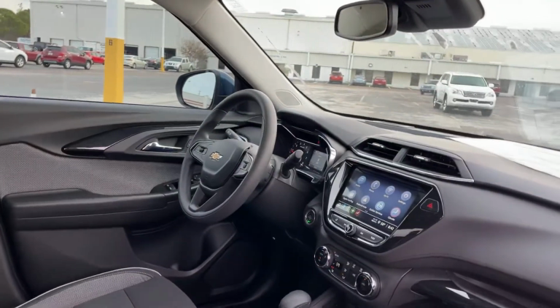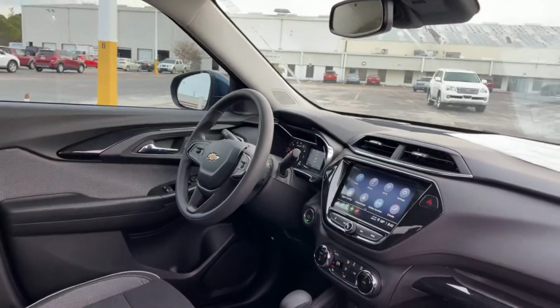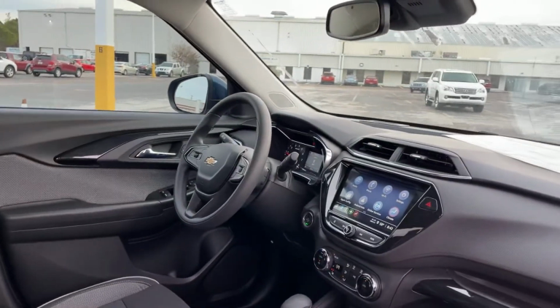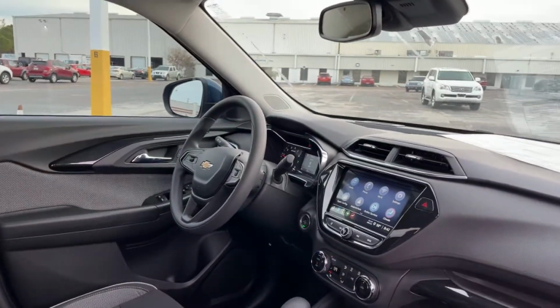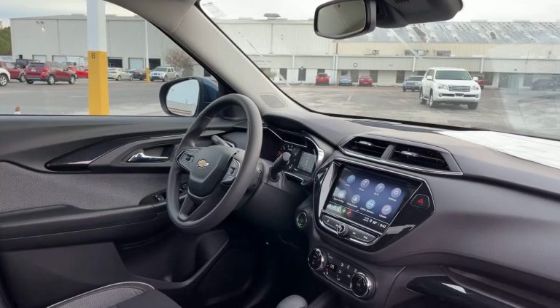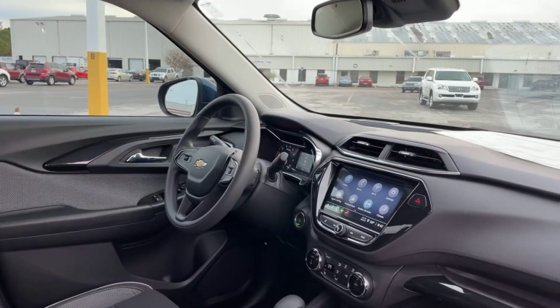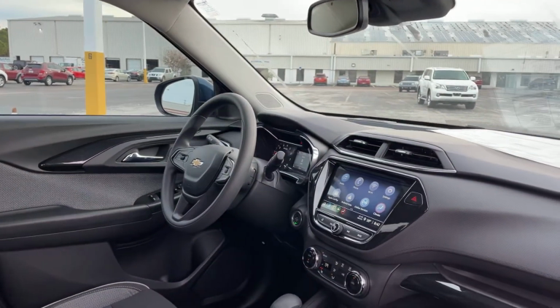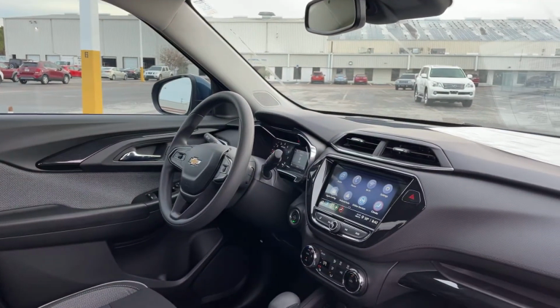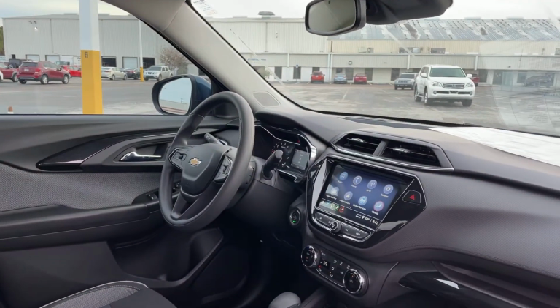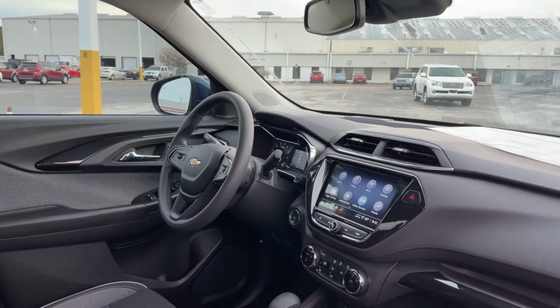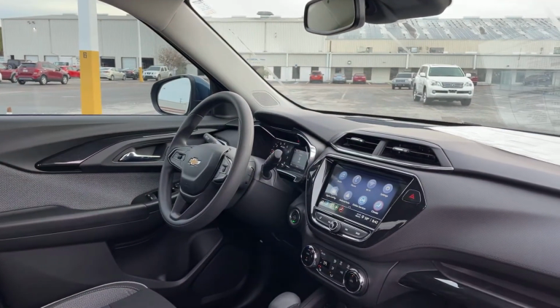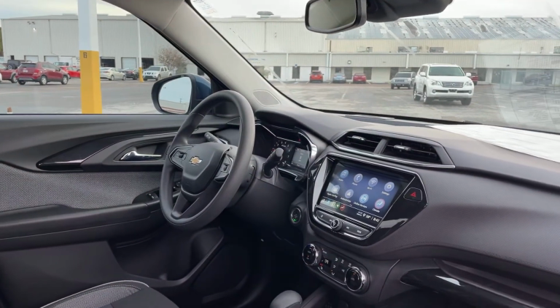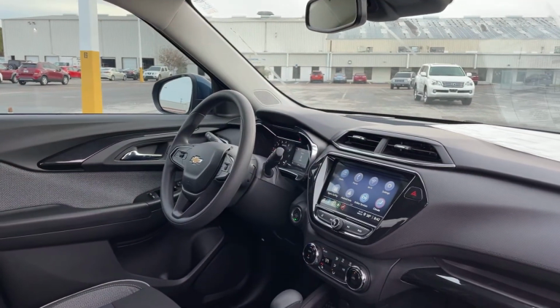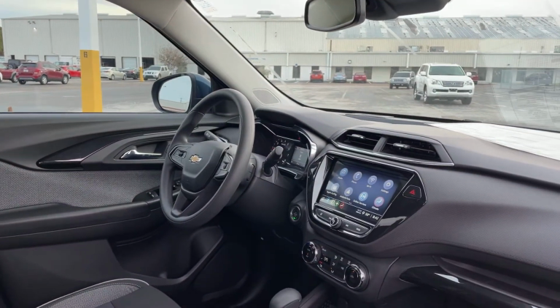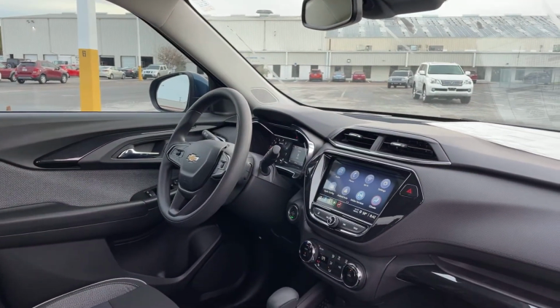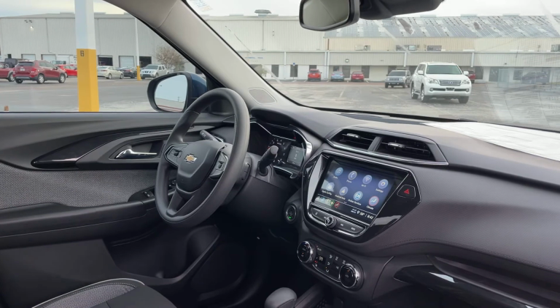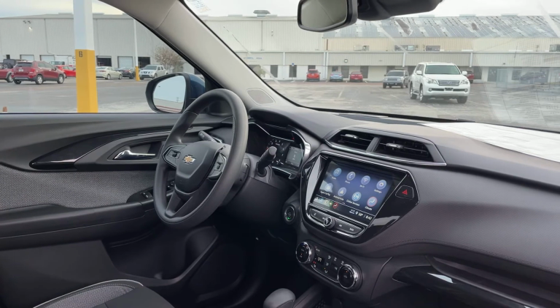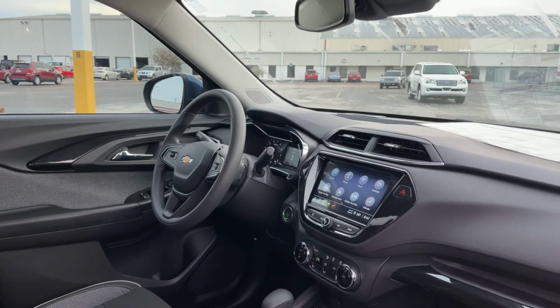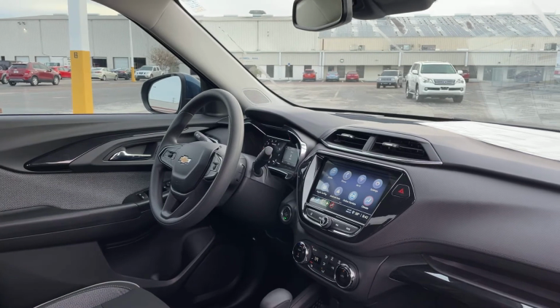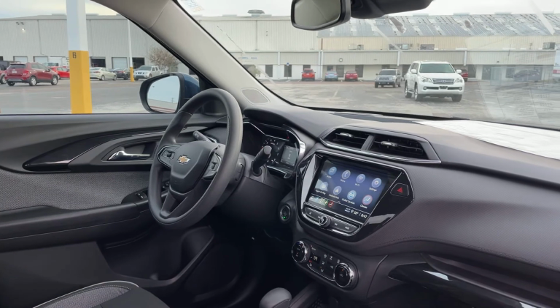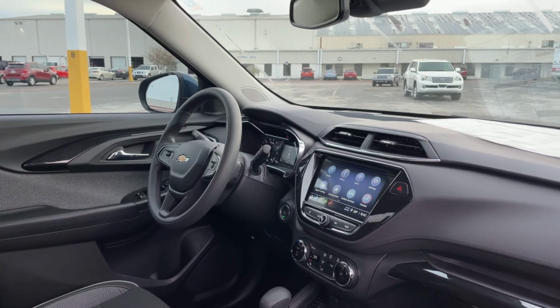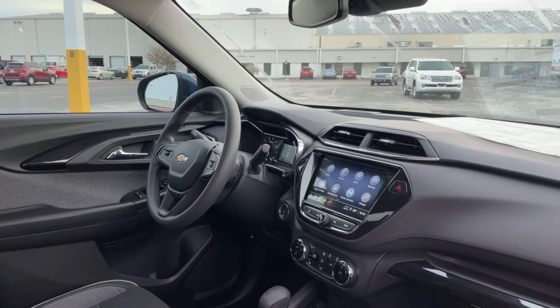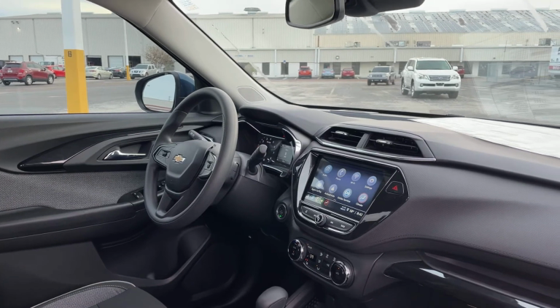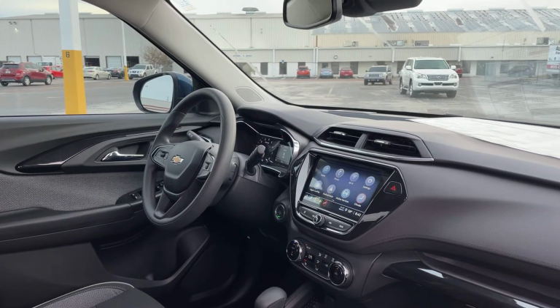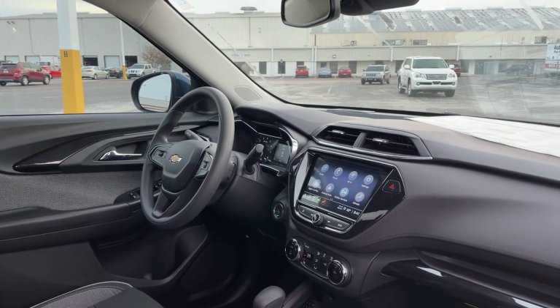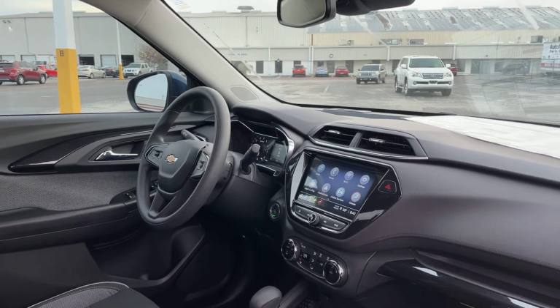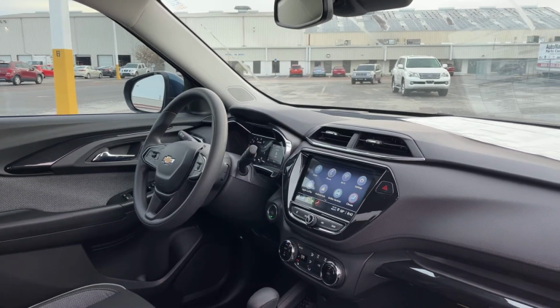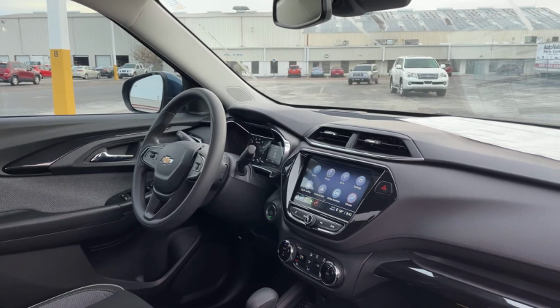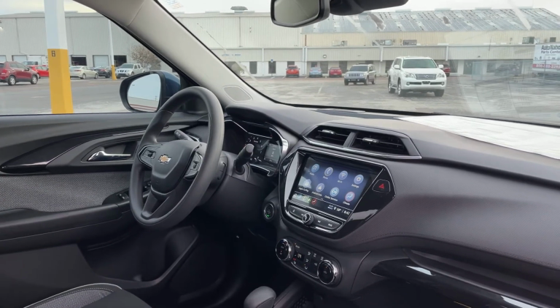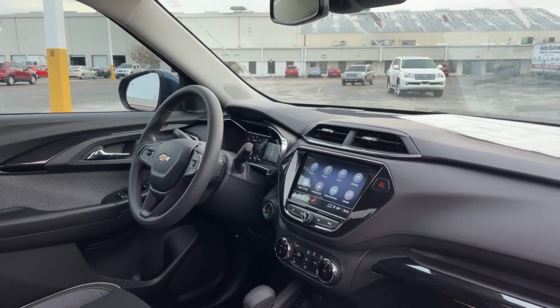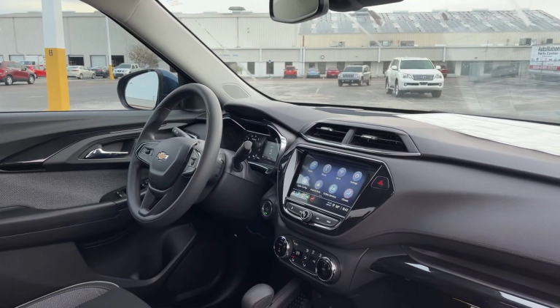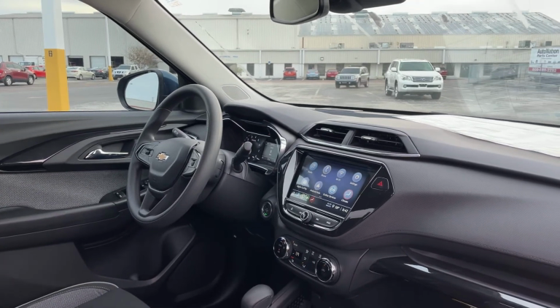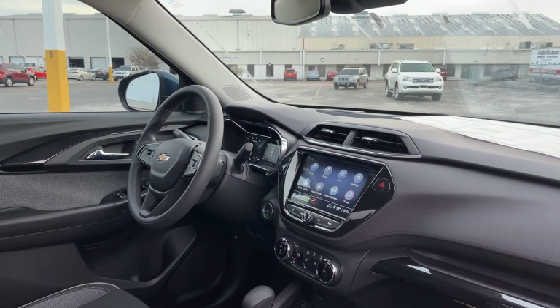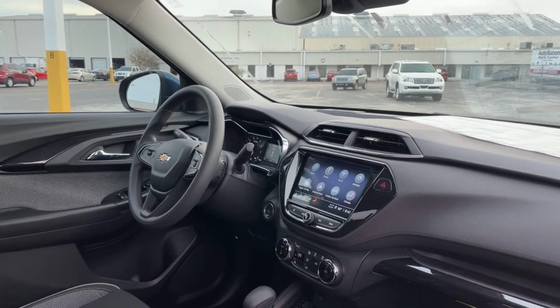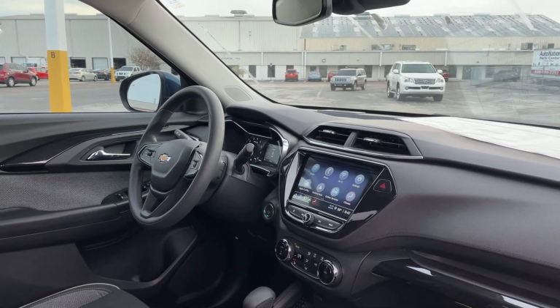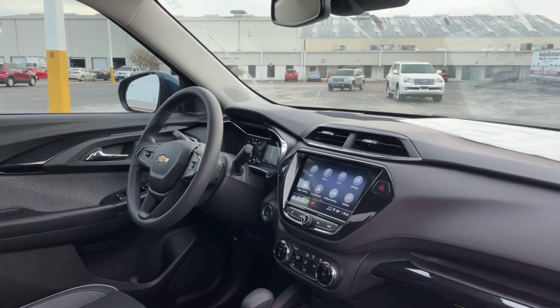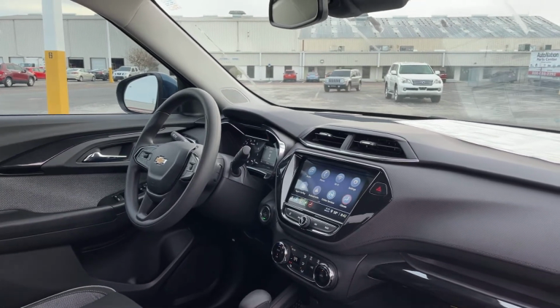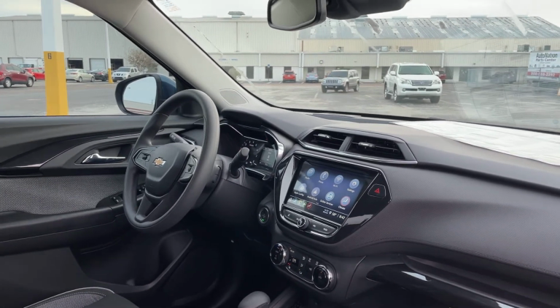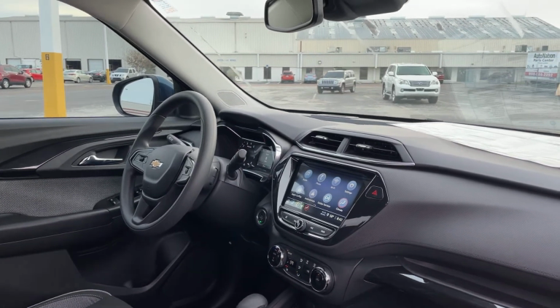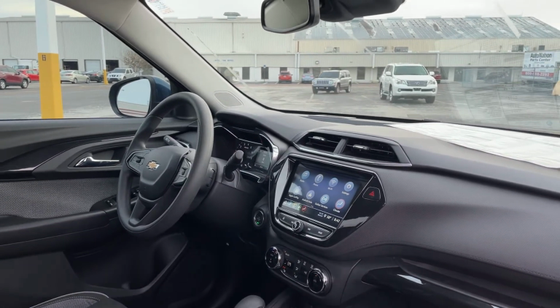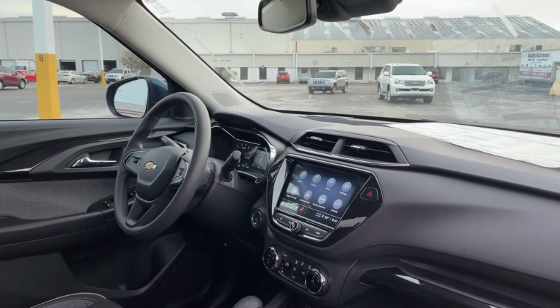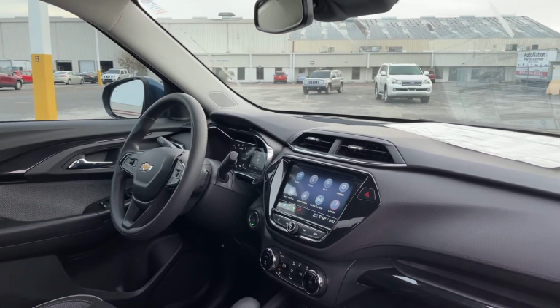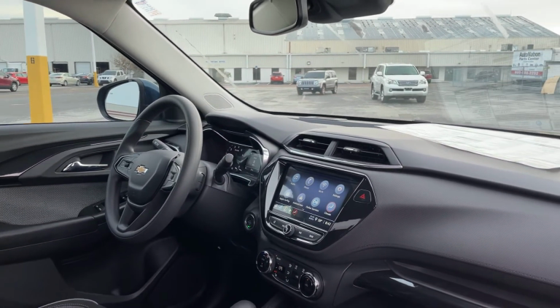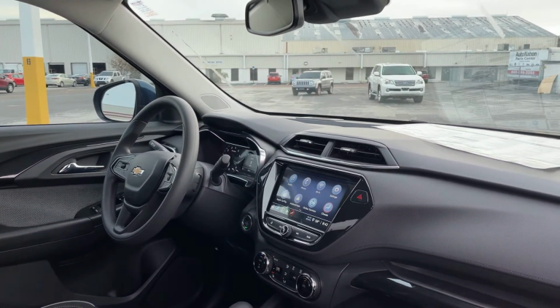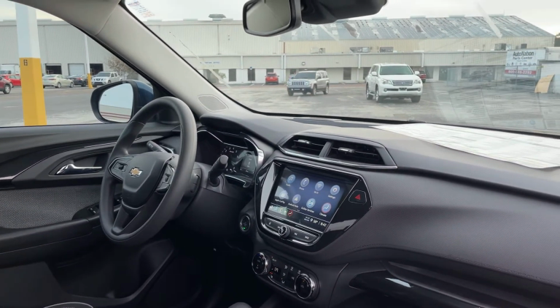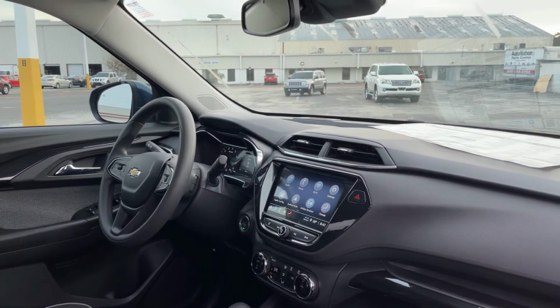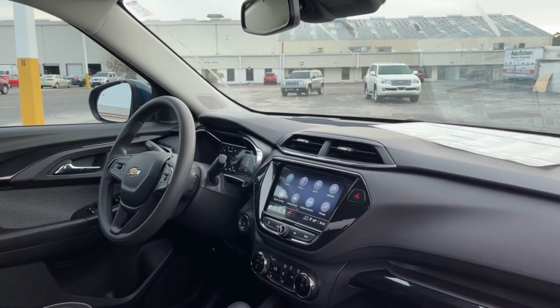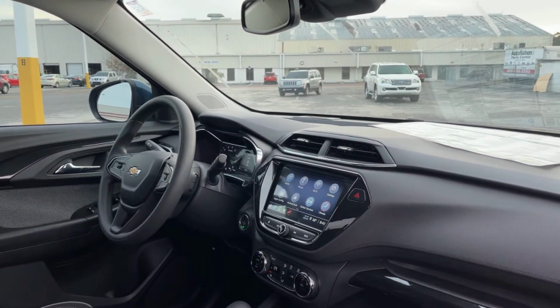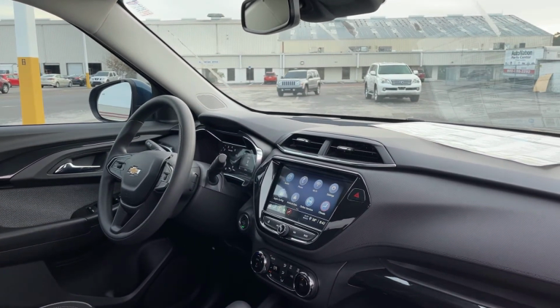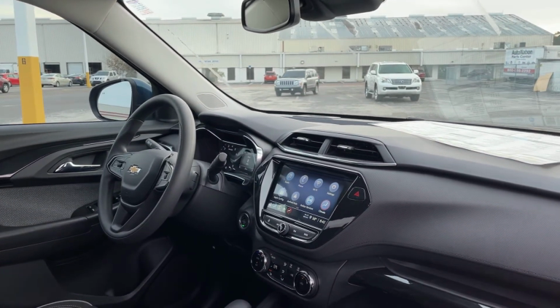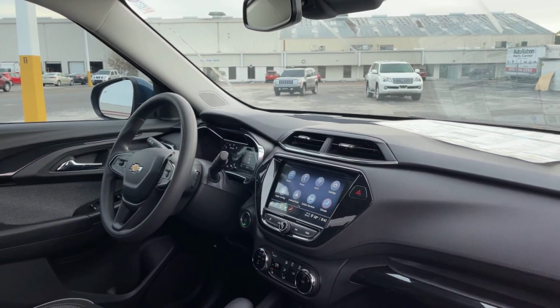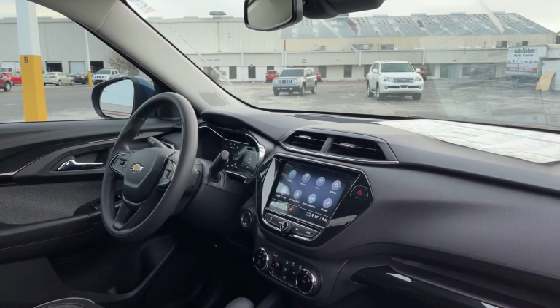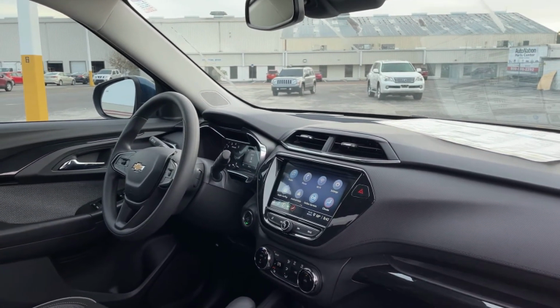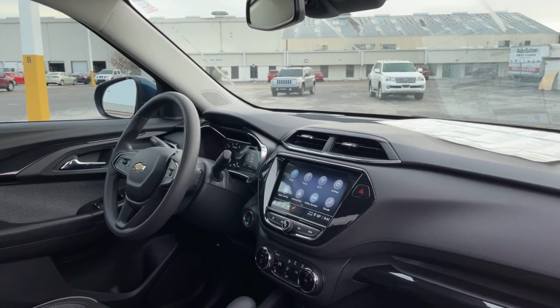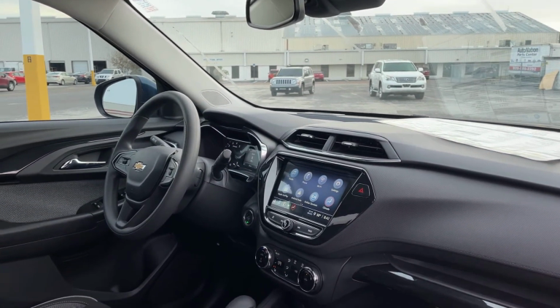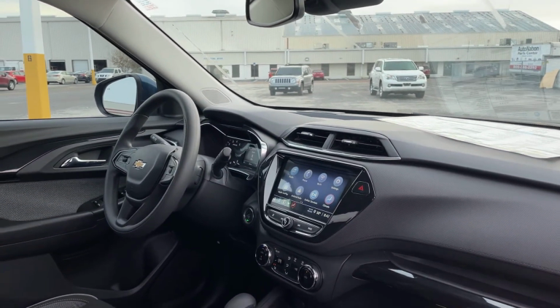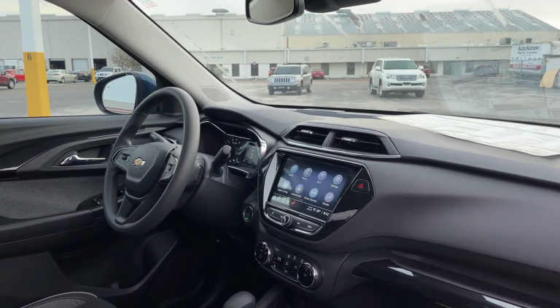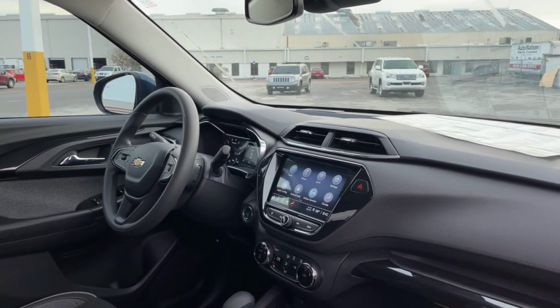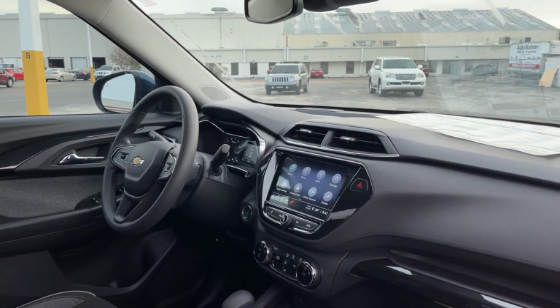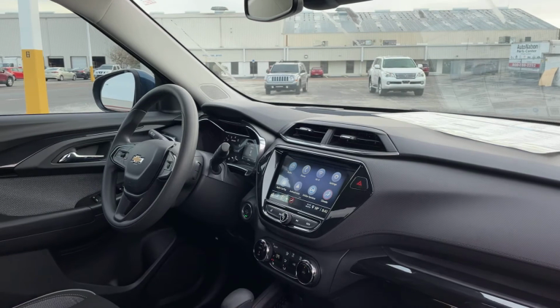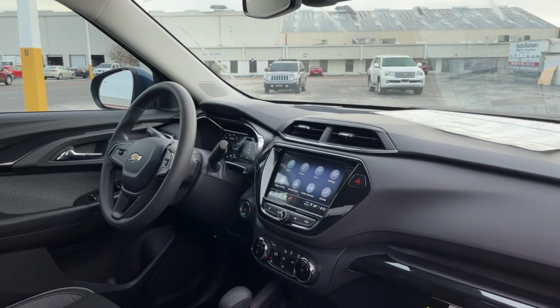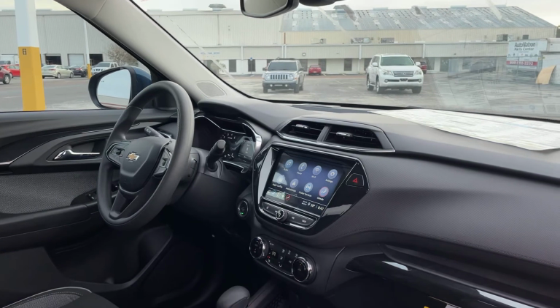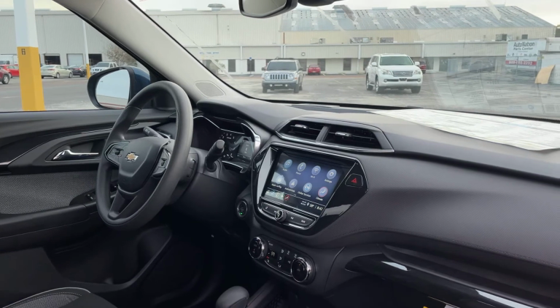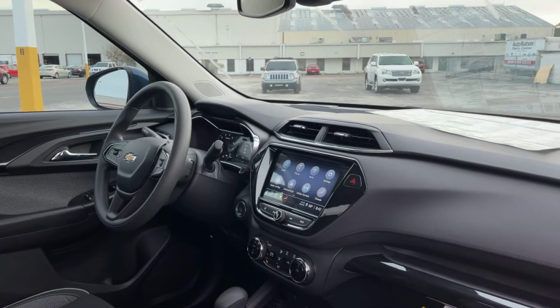Powered driver's seat, powered windows, locks, and mirrors. OnStar, remote start, push-button start.